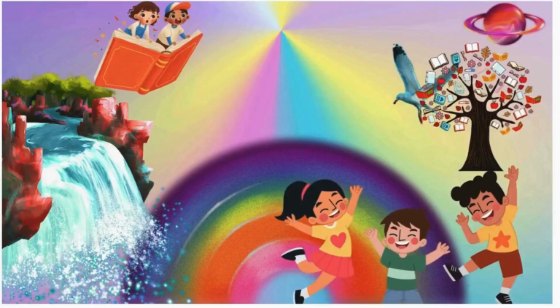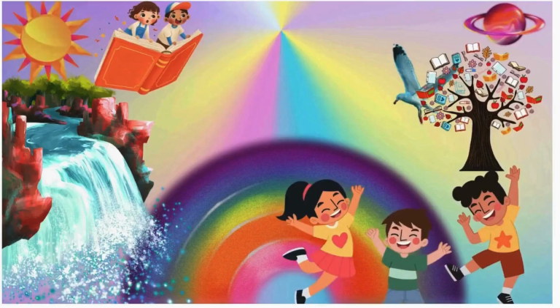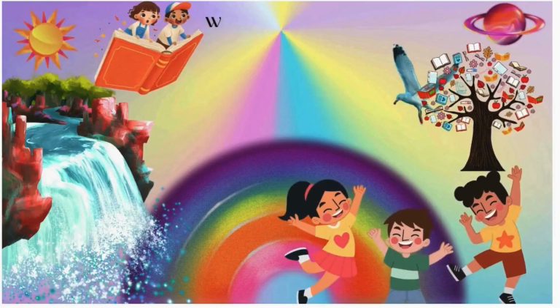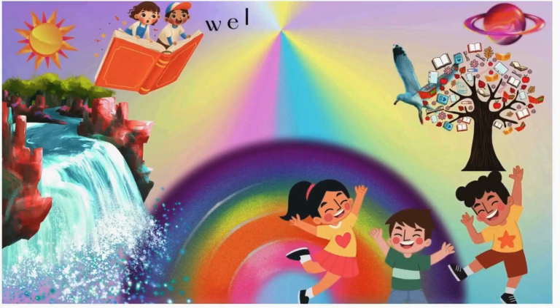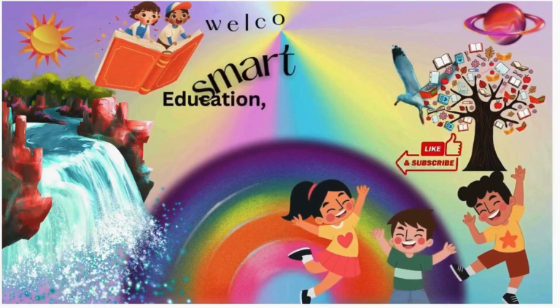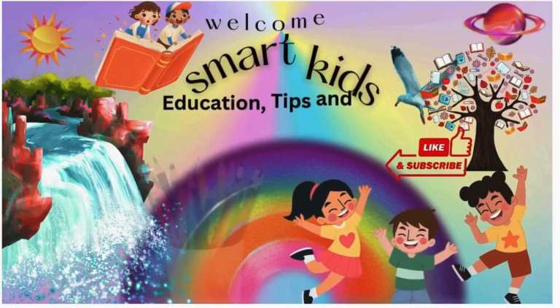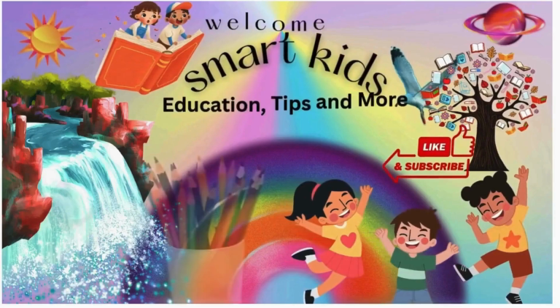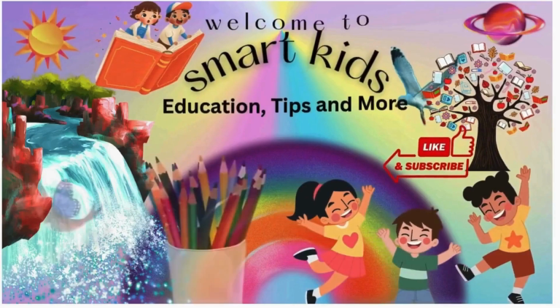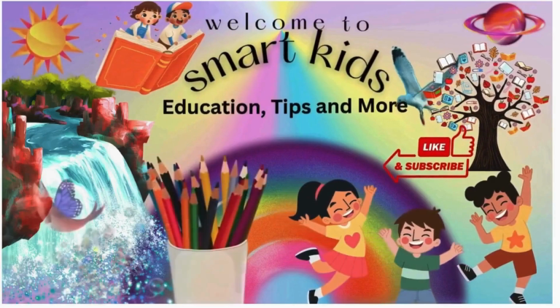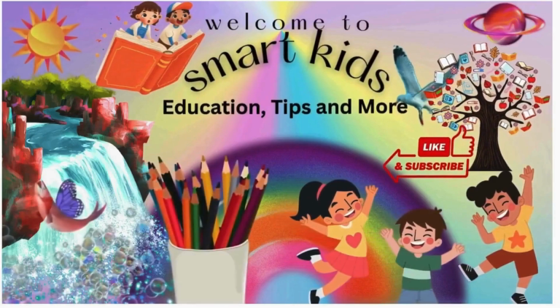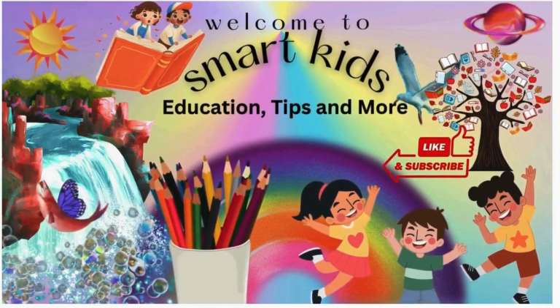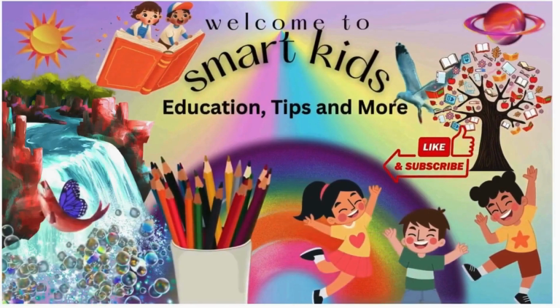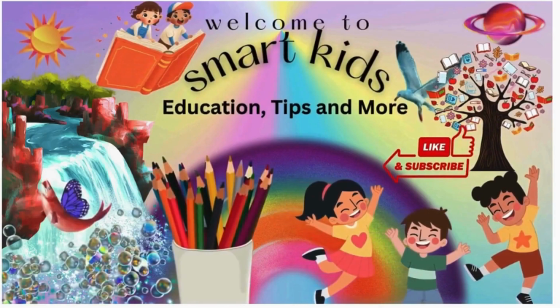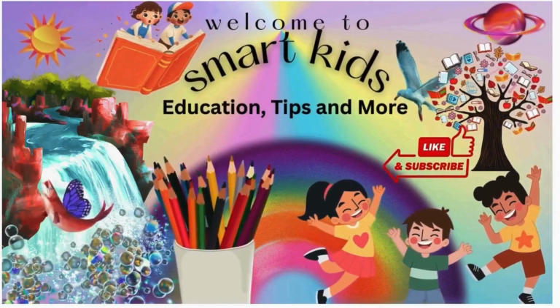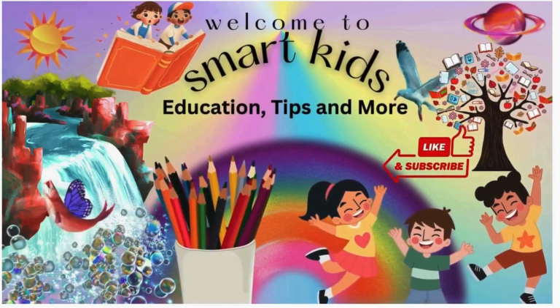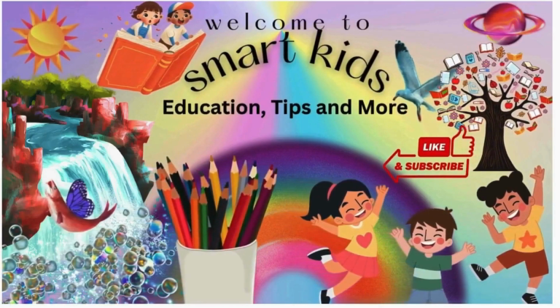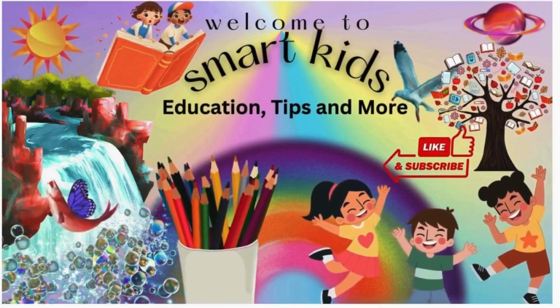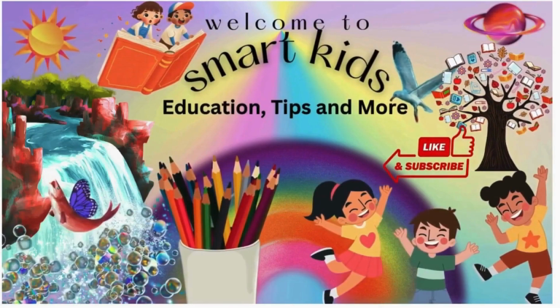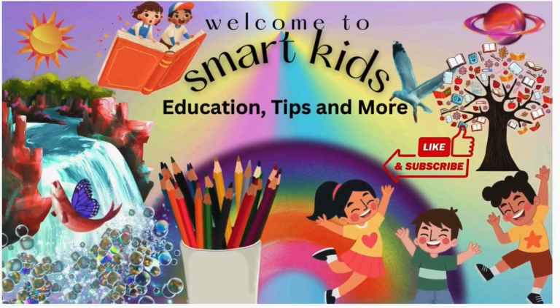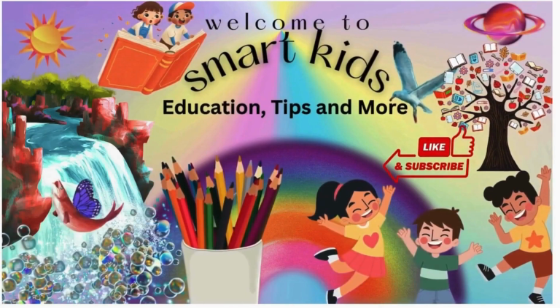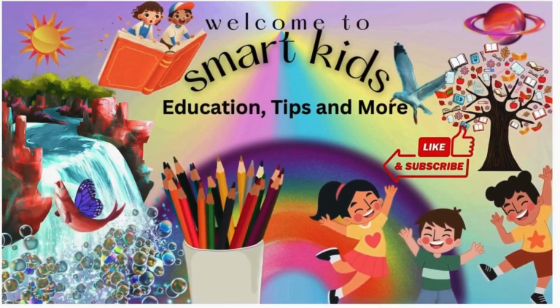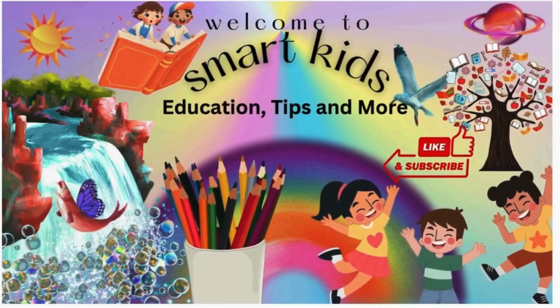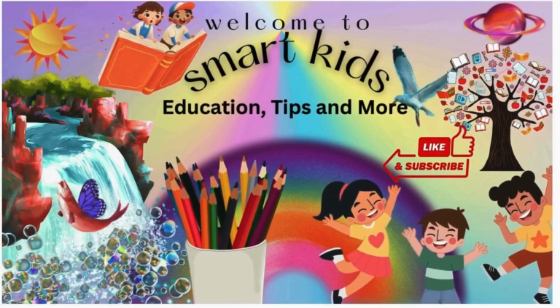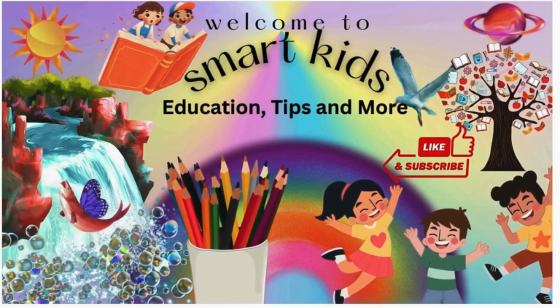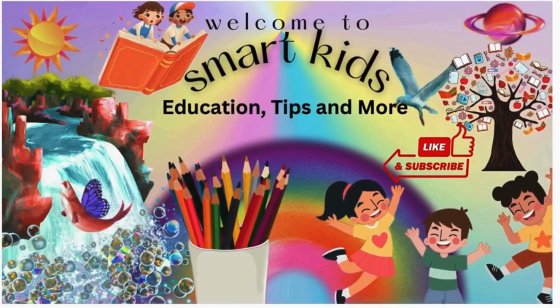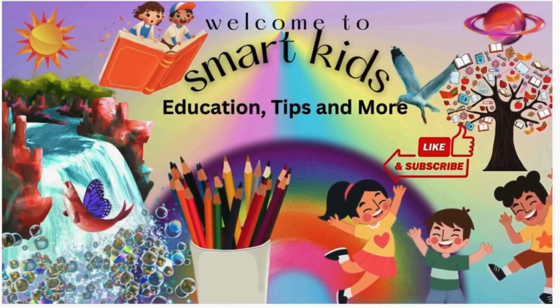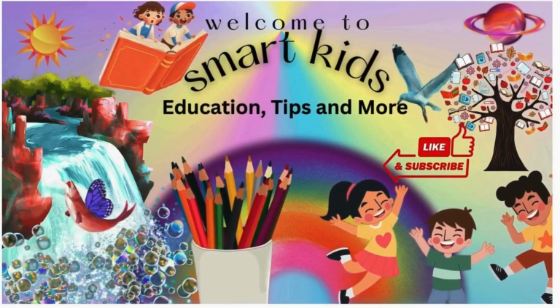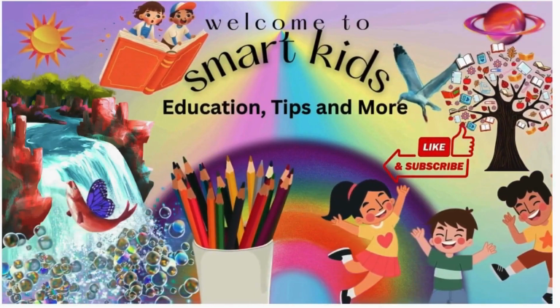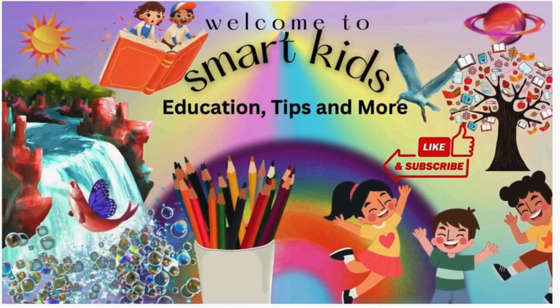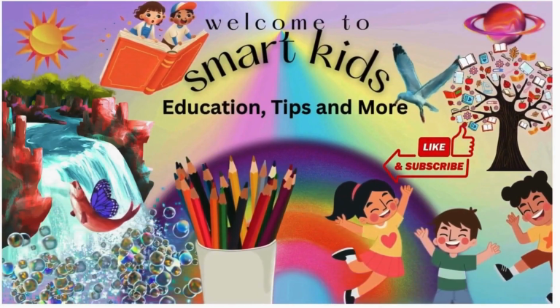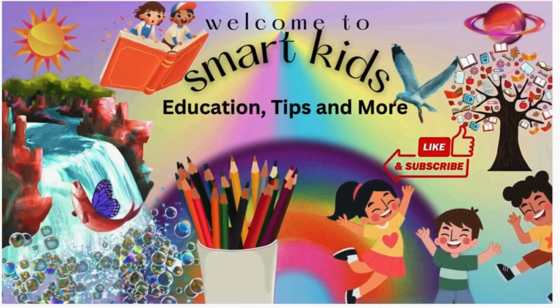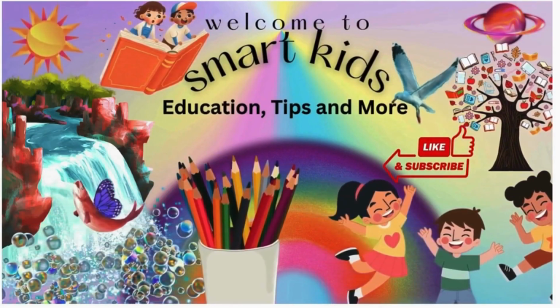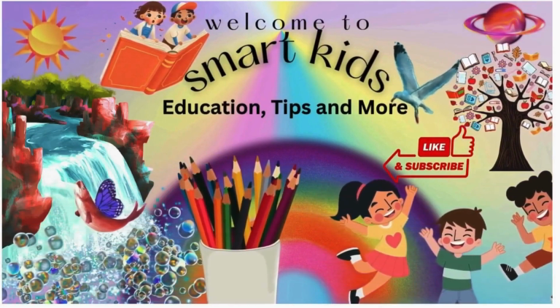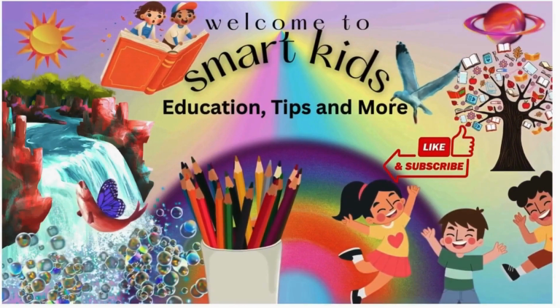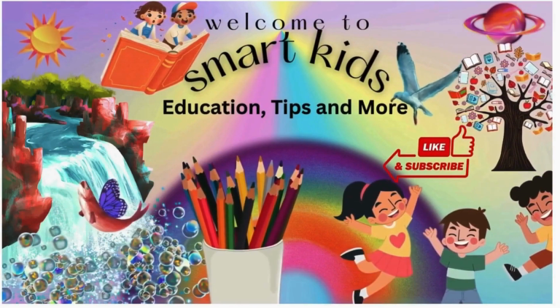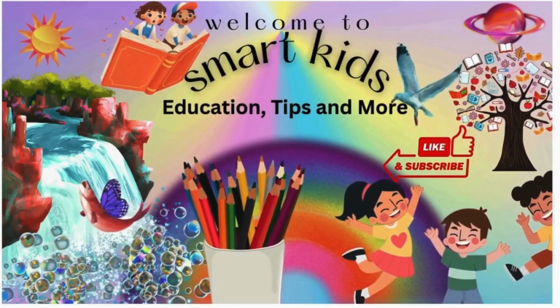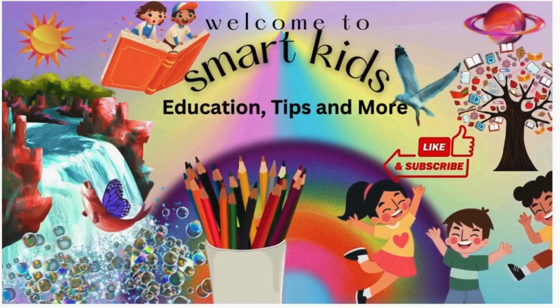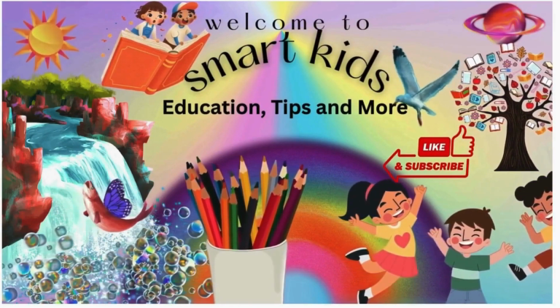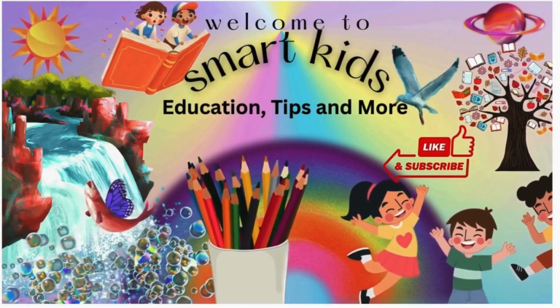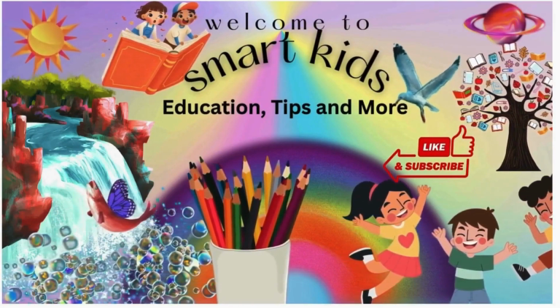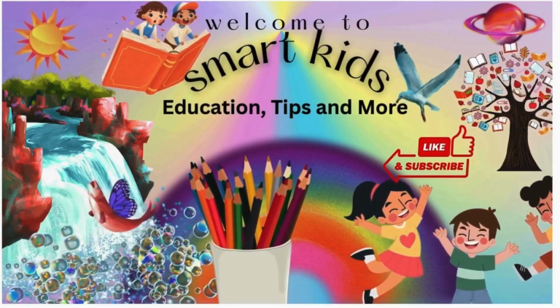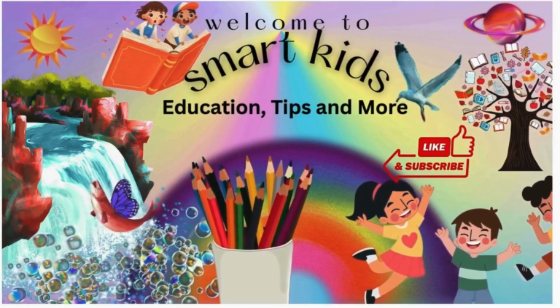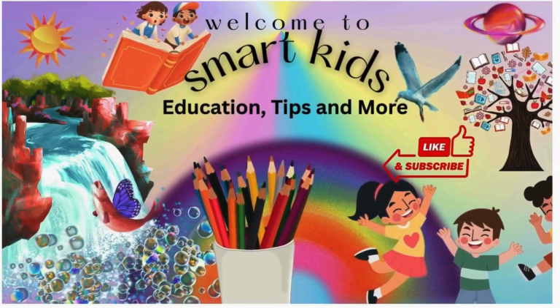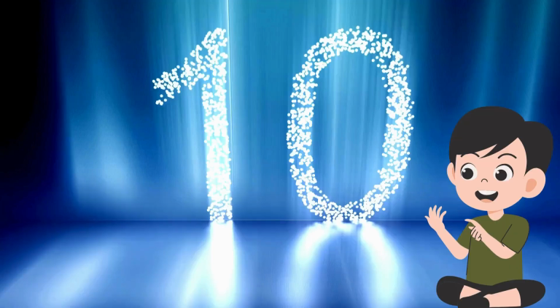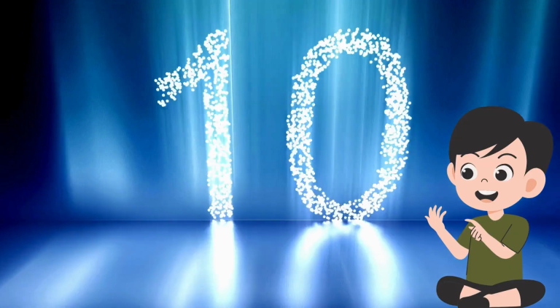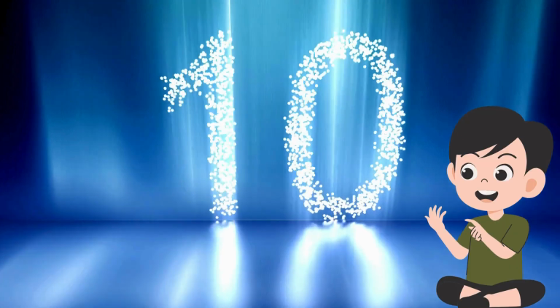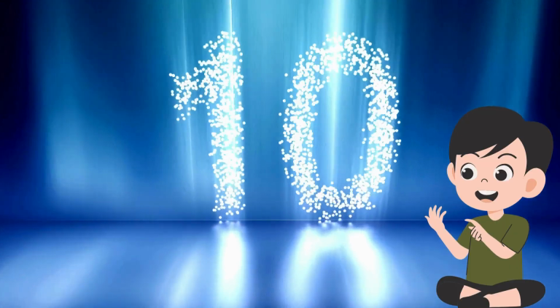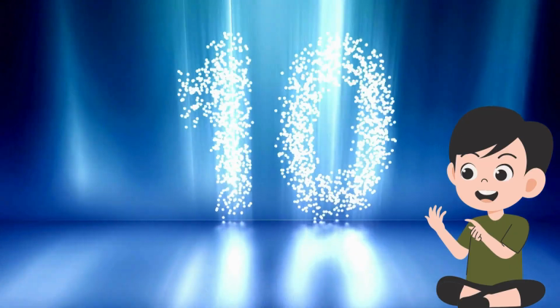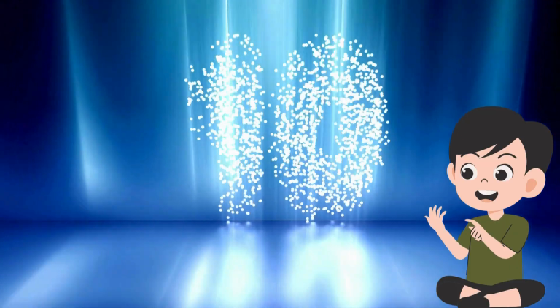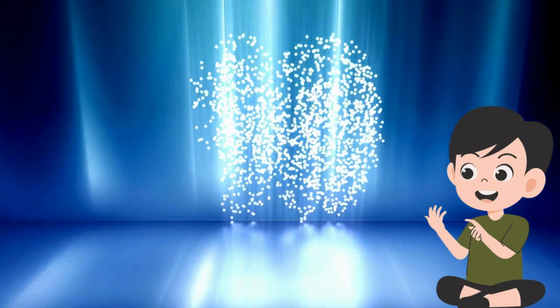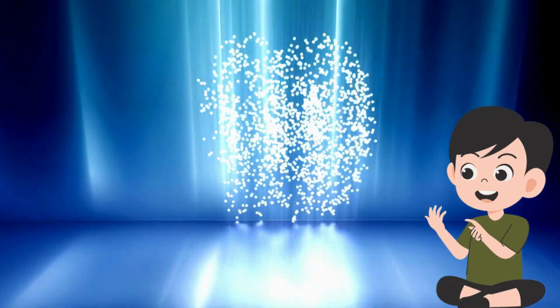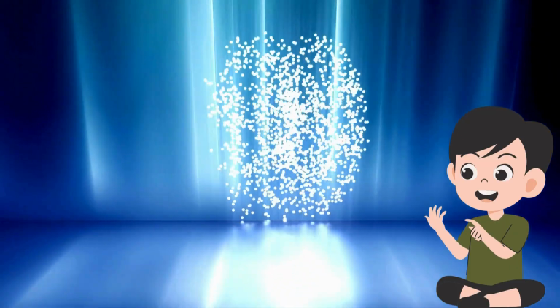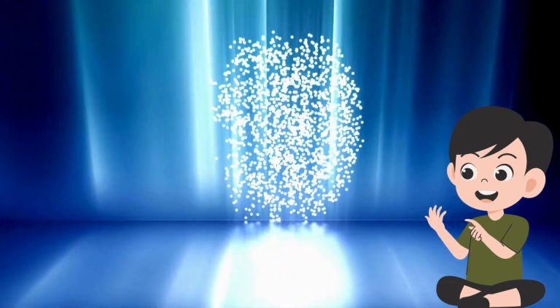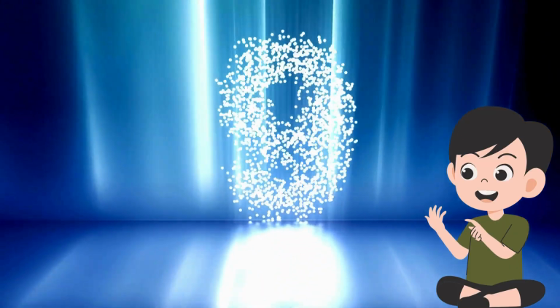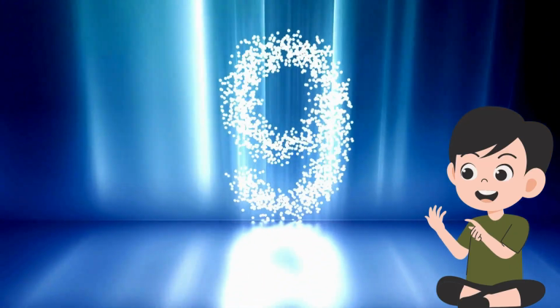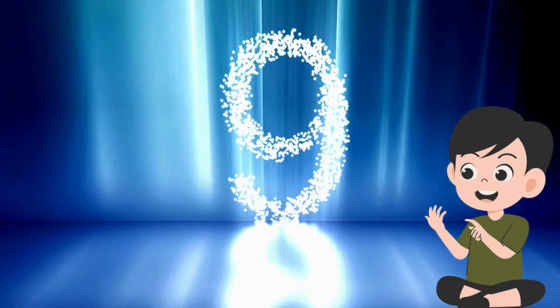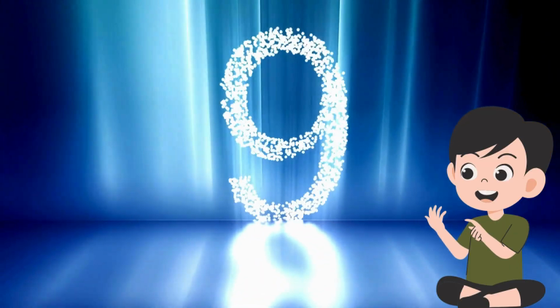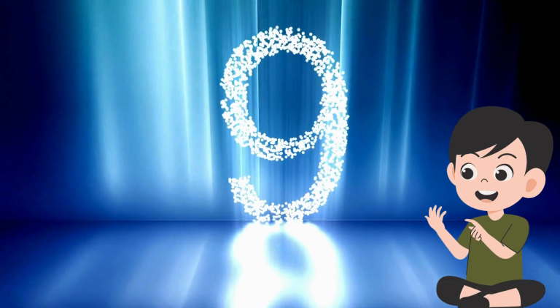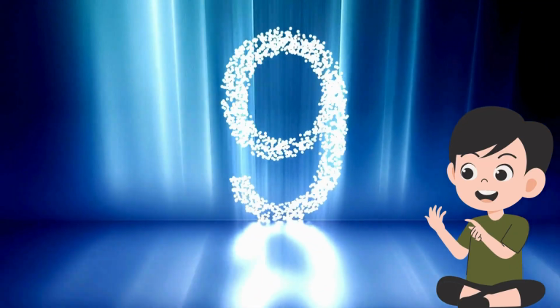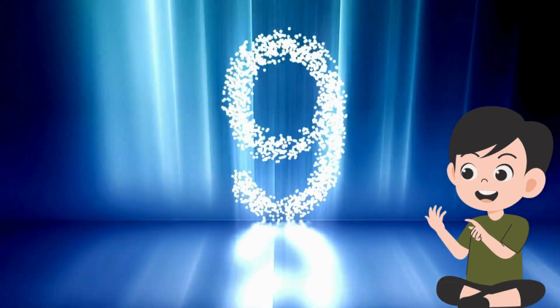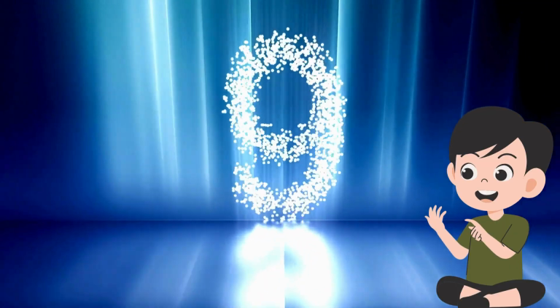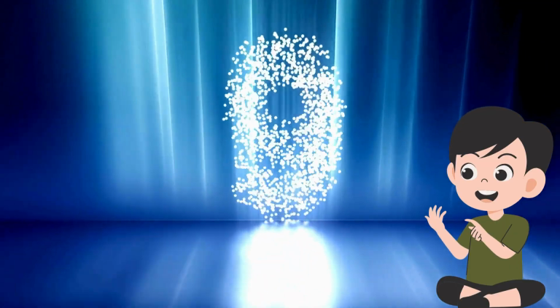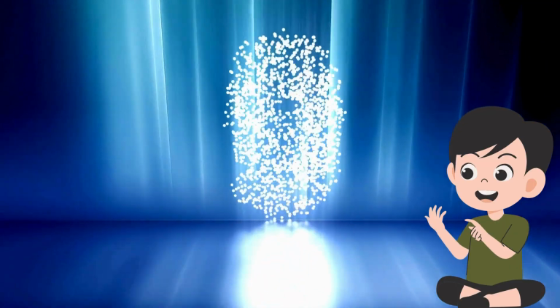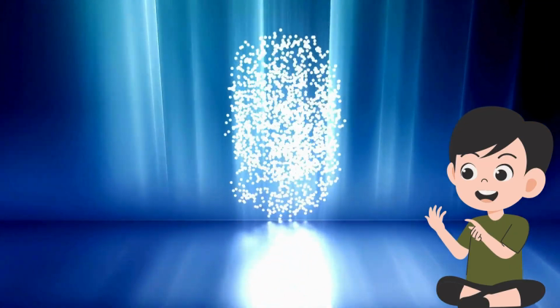Hi kids! Welcome to SmartKids Channel! Are you ready for some fun? Let's revise numbers from 20 to 1.